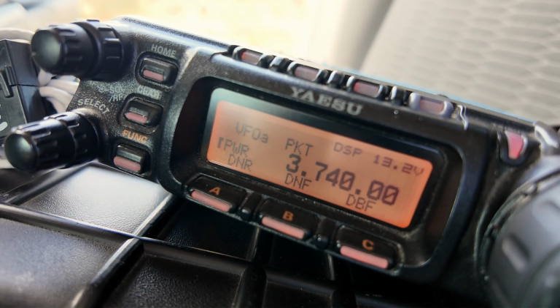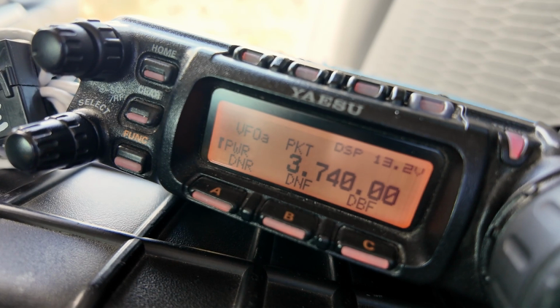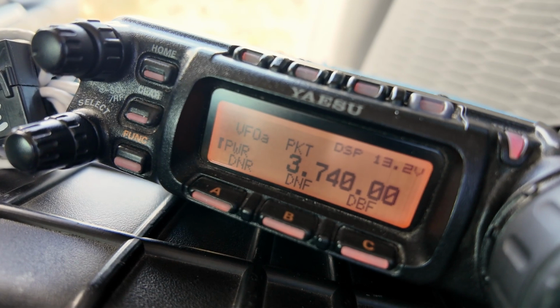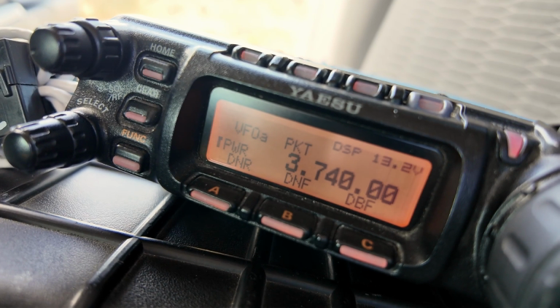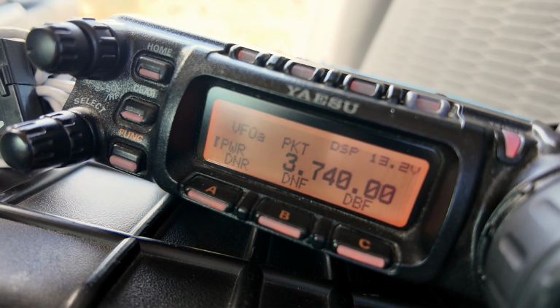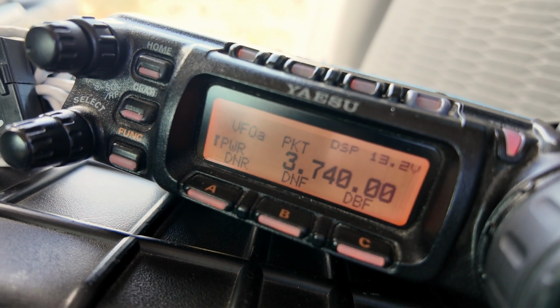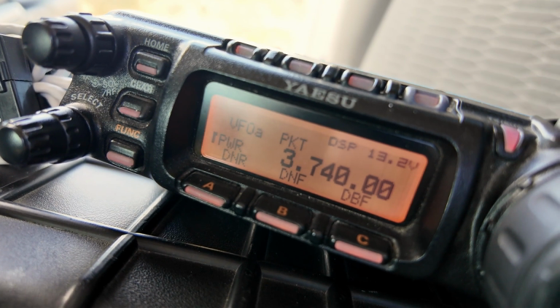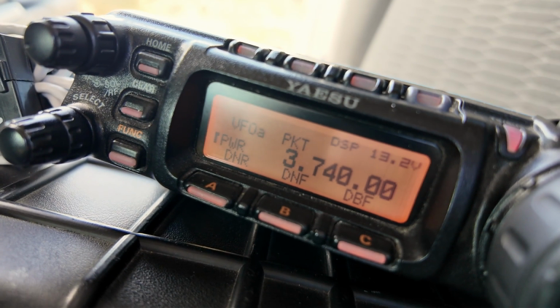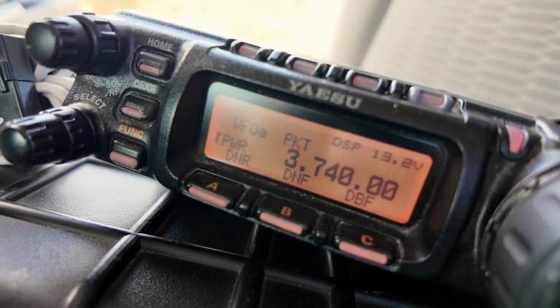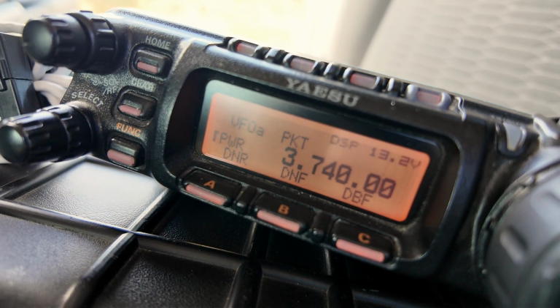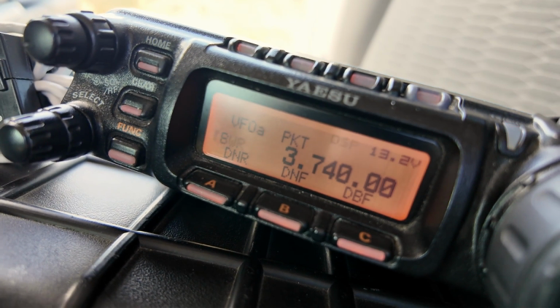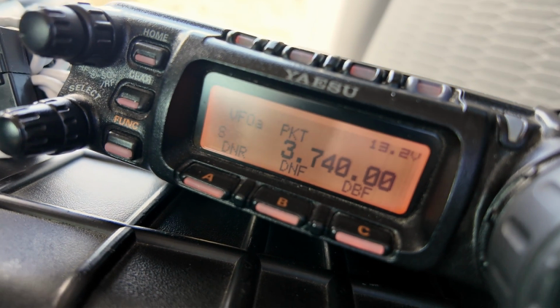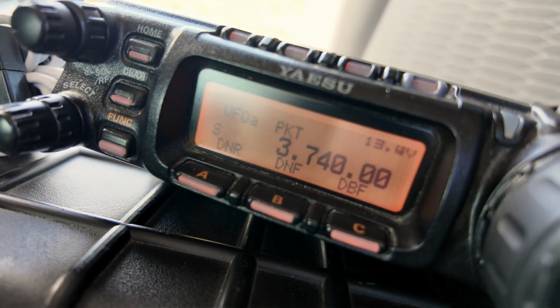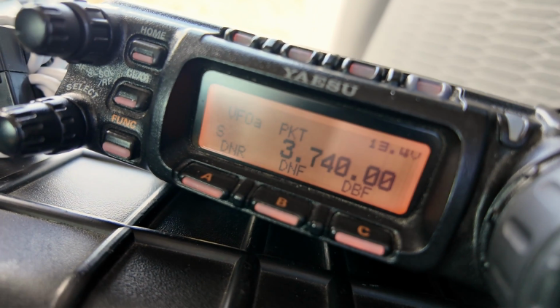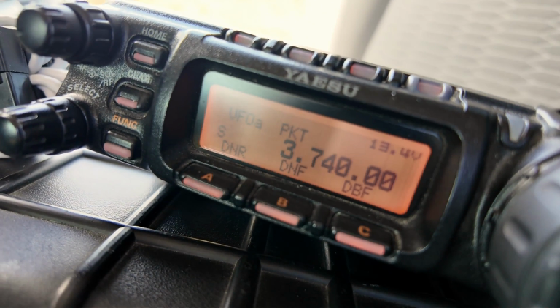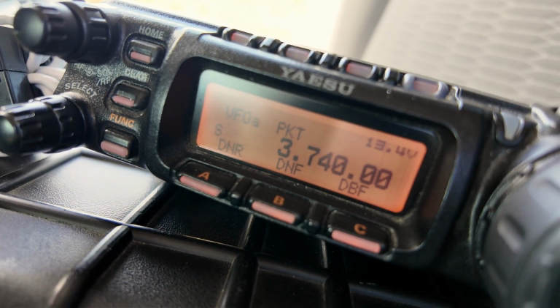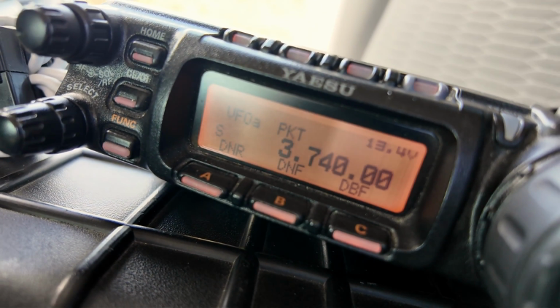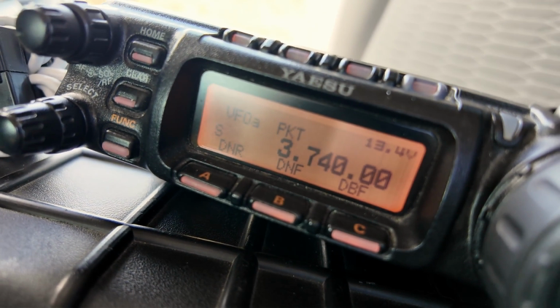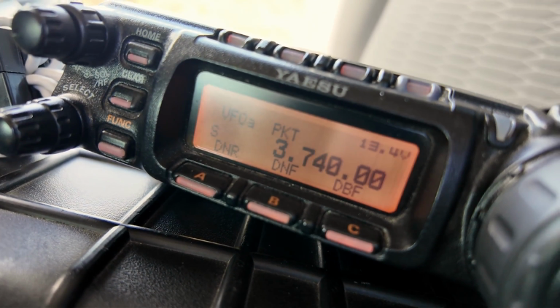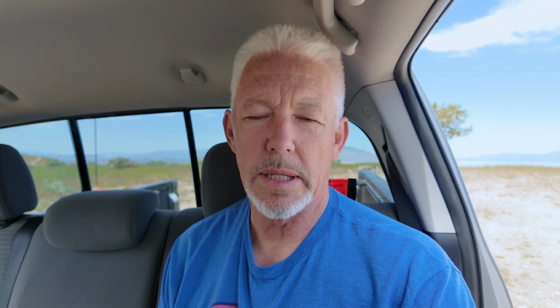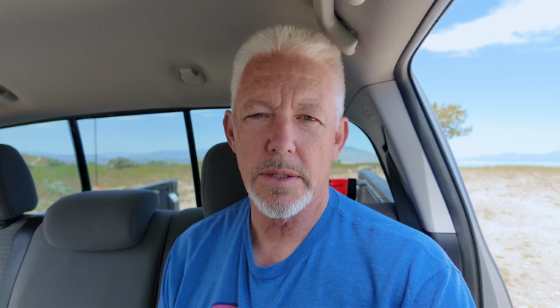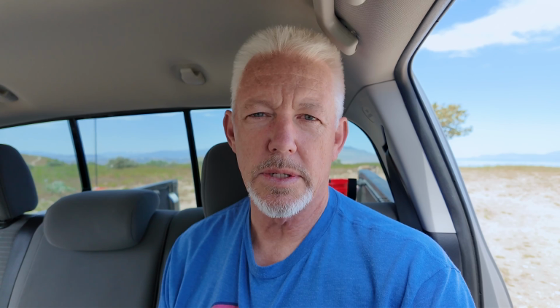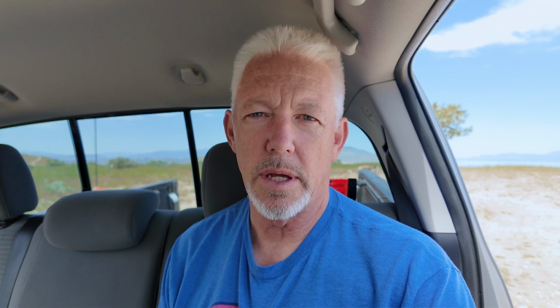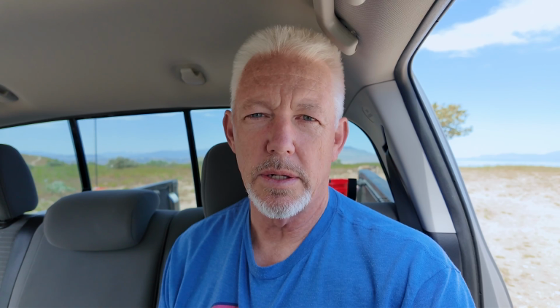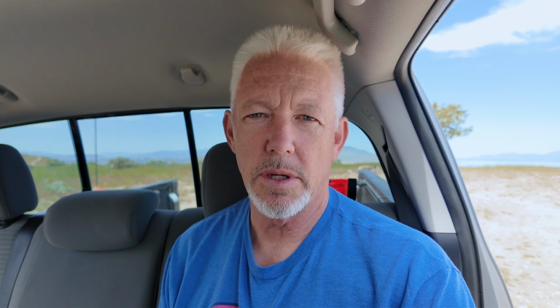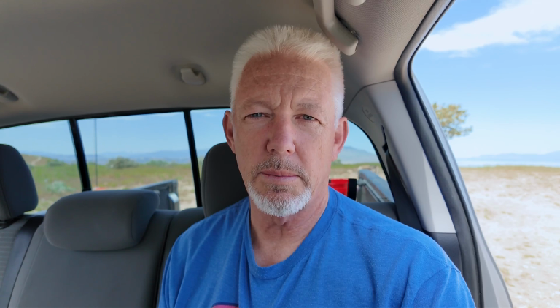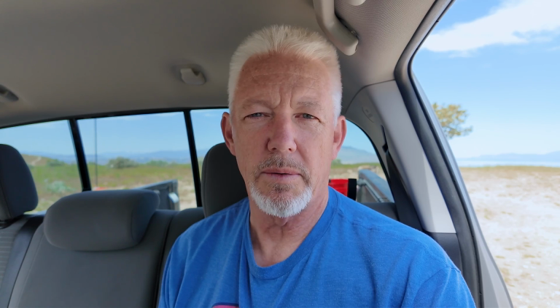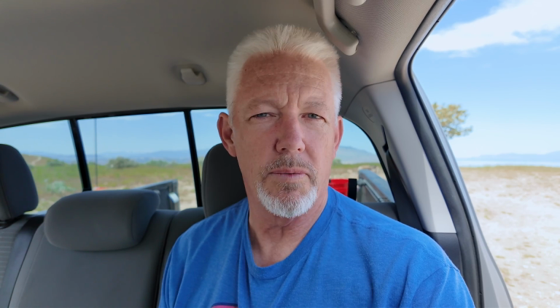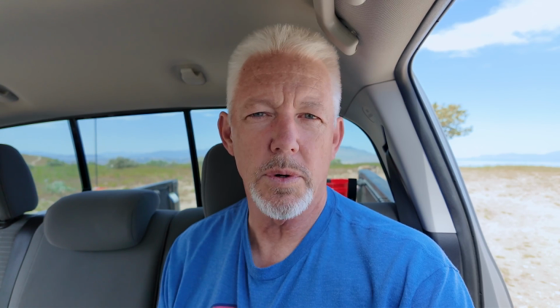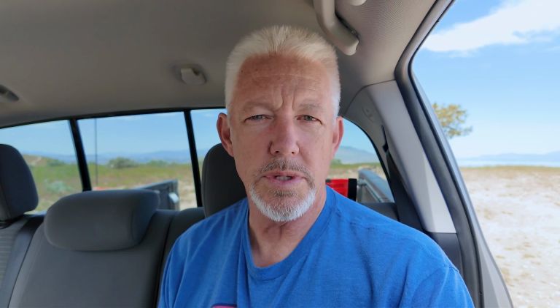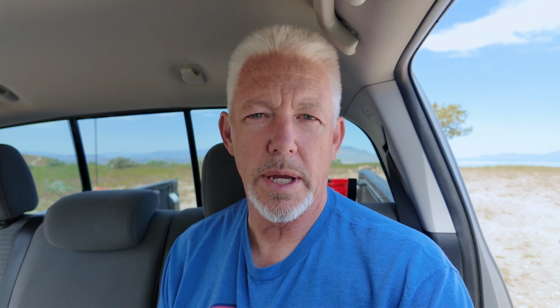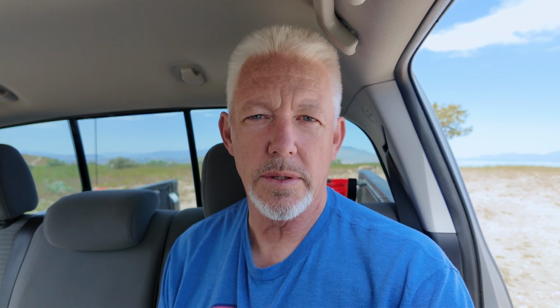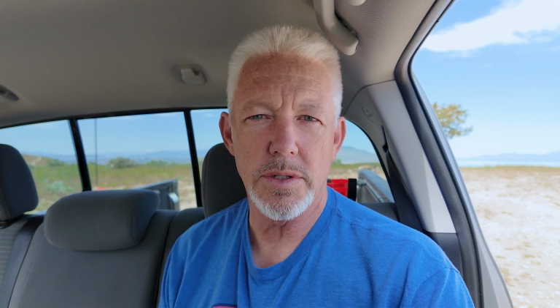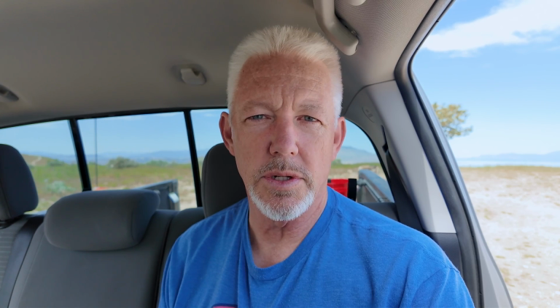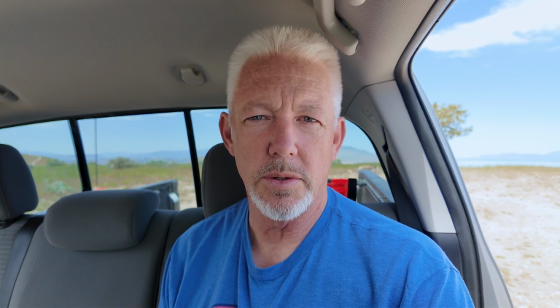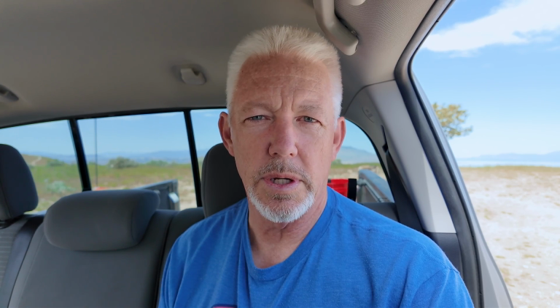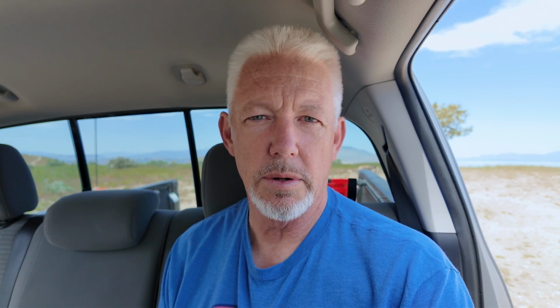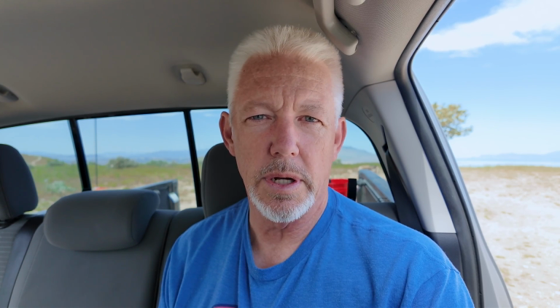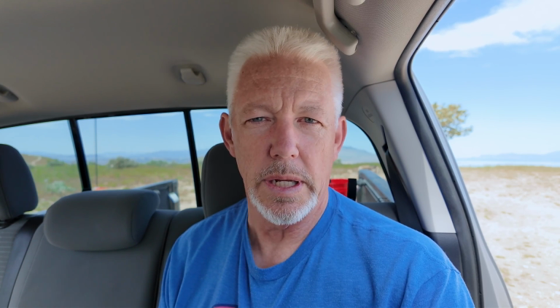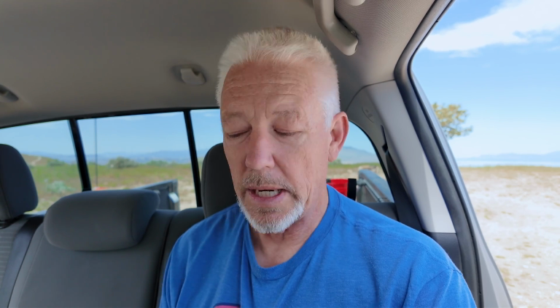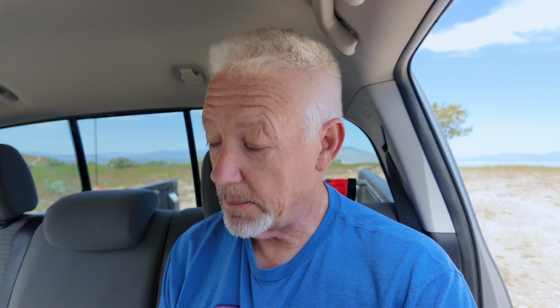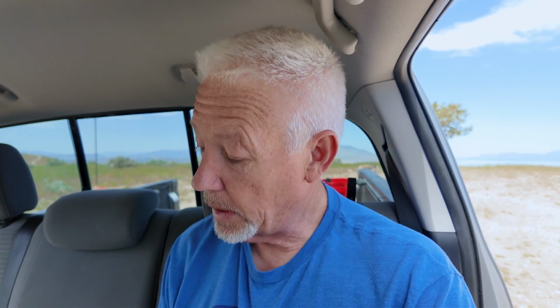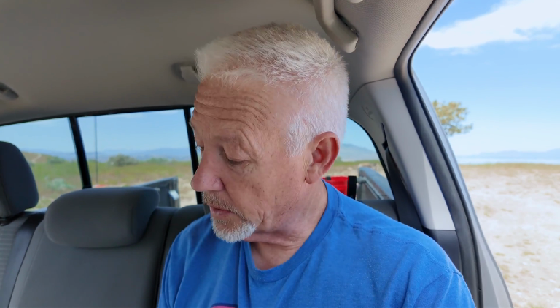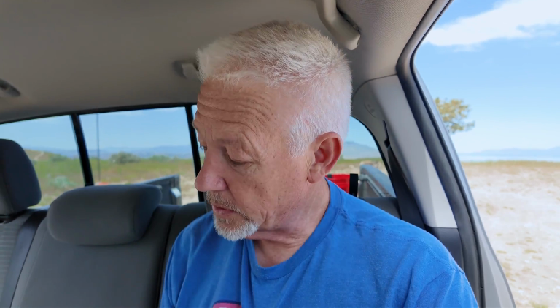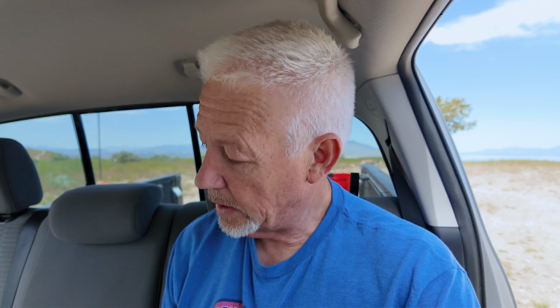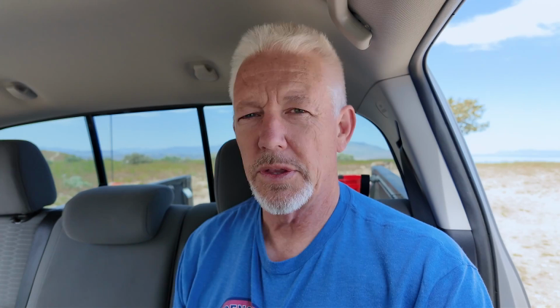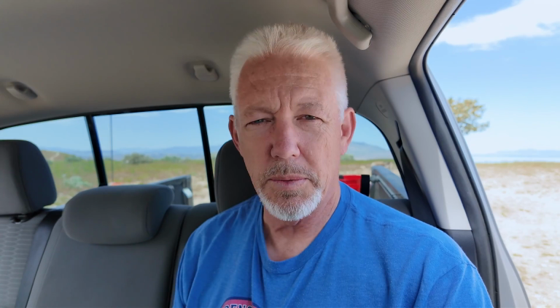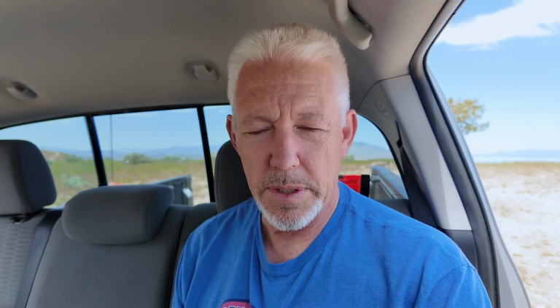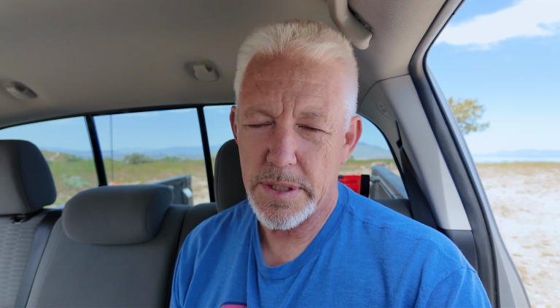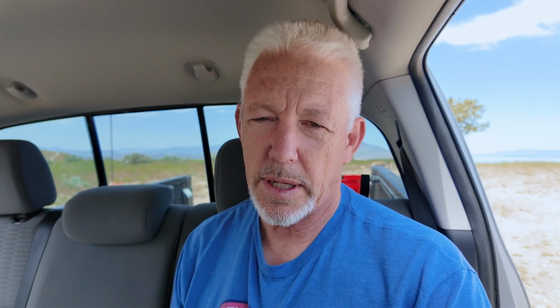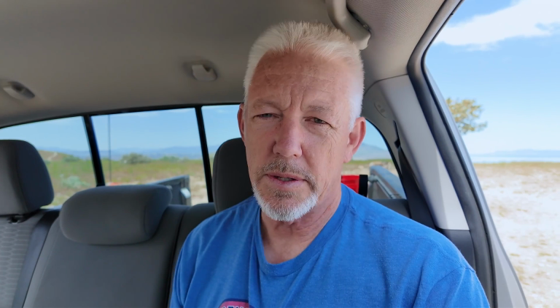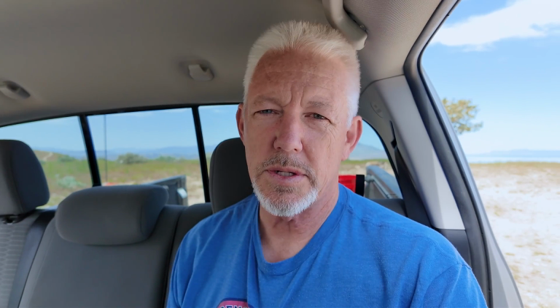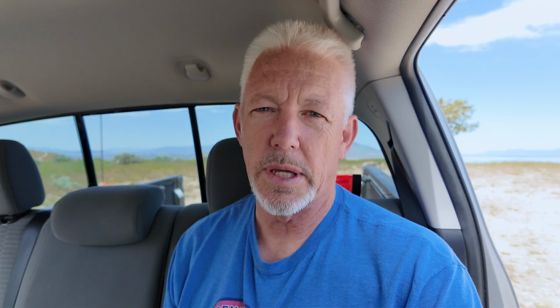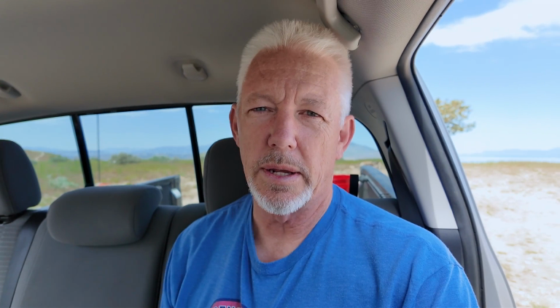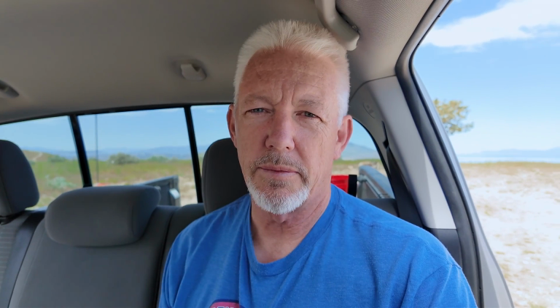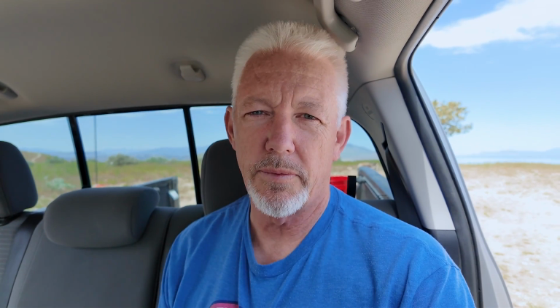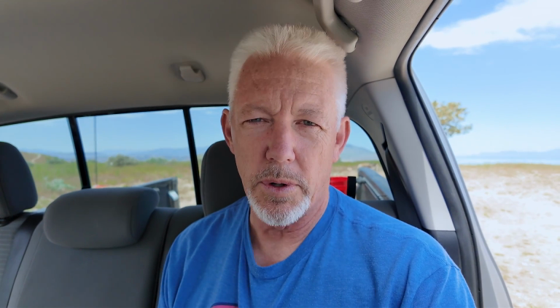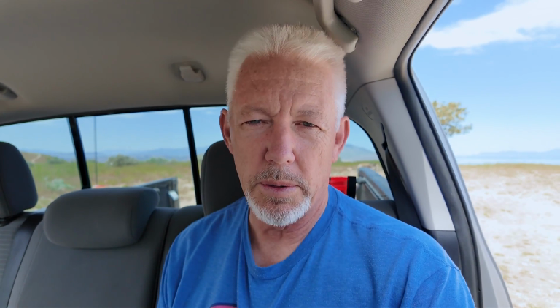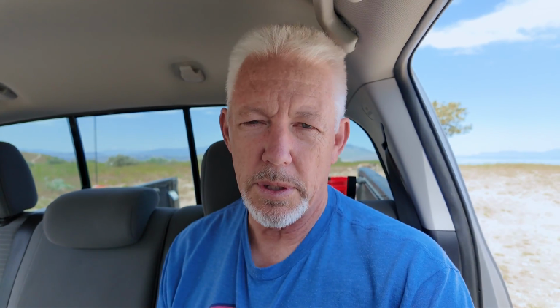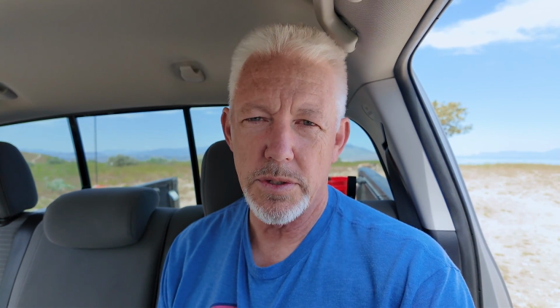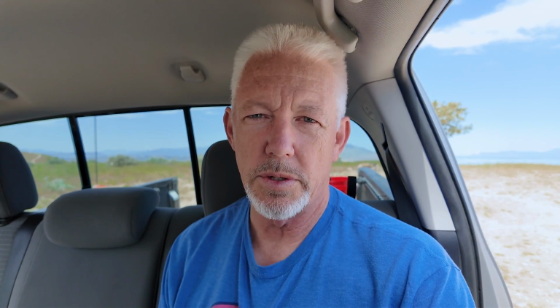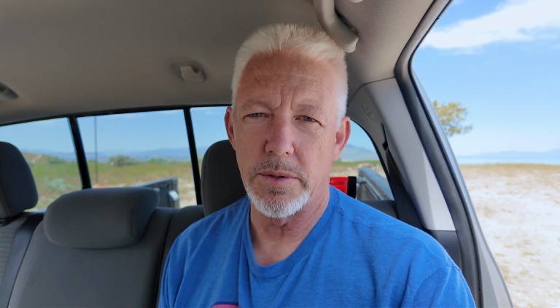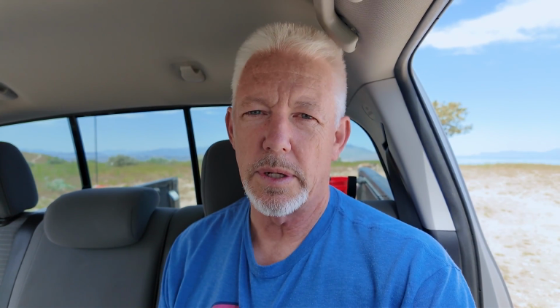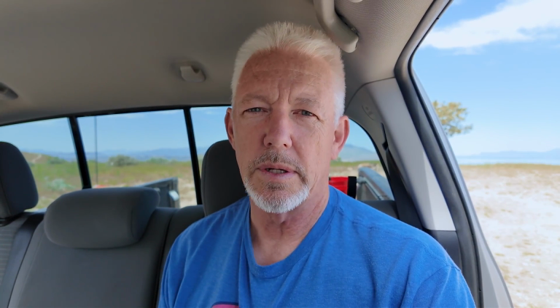Now let's try 80 meters. This is close to 12-to-1, so let's see if the tuner can handle this. The tuner didn't have any problem getting it done — it took about four seconds to tune on 80 meters, and three seconds to get 40 meters tuned in.